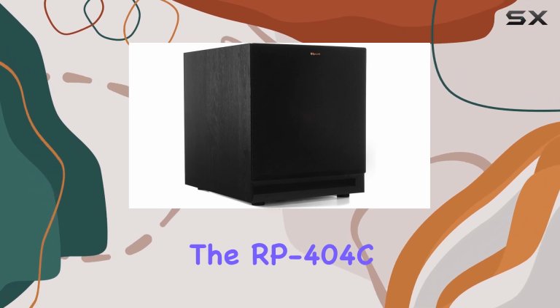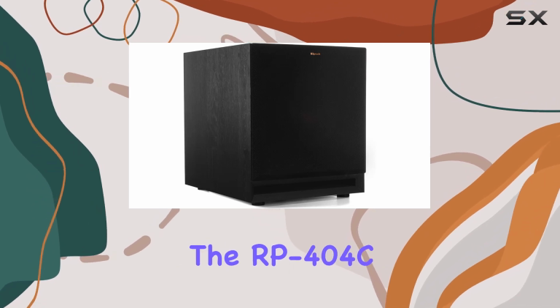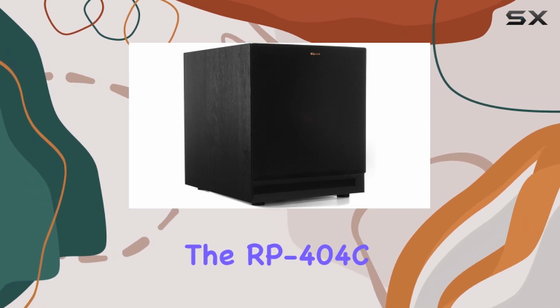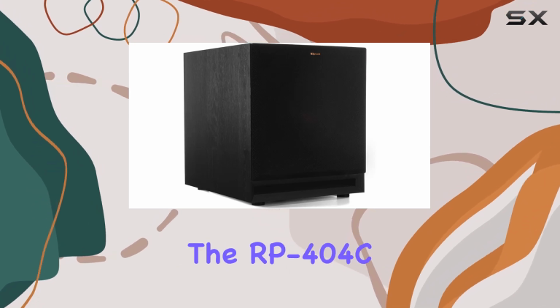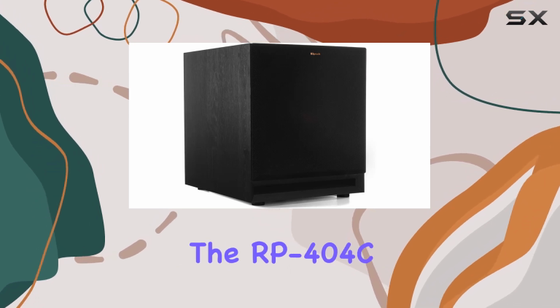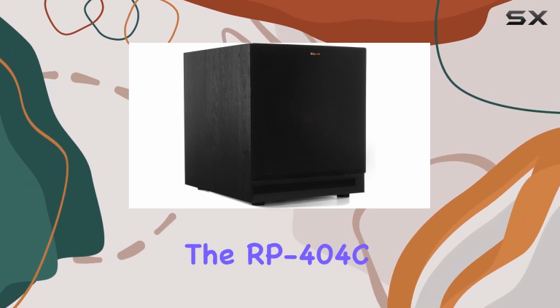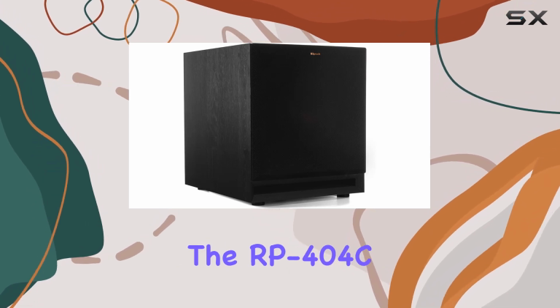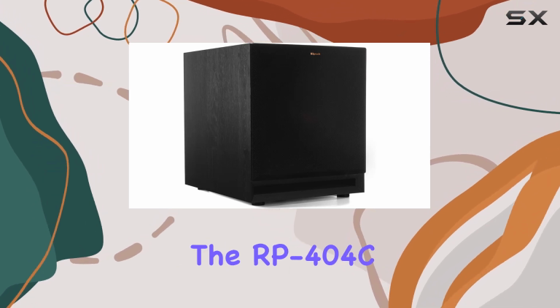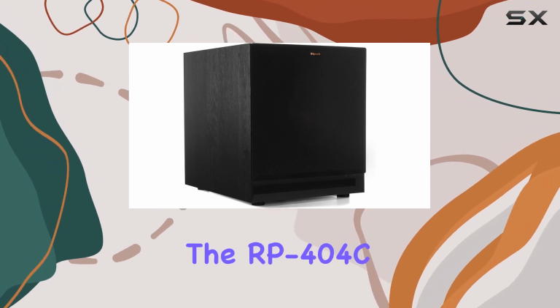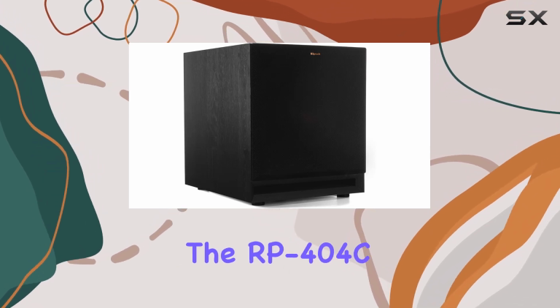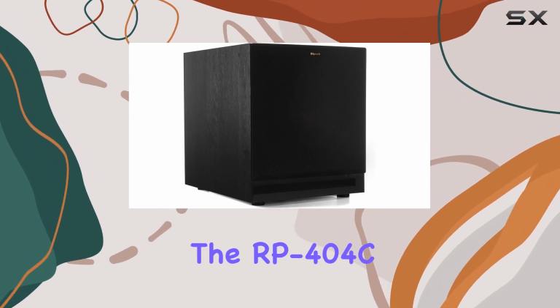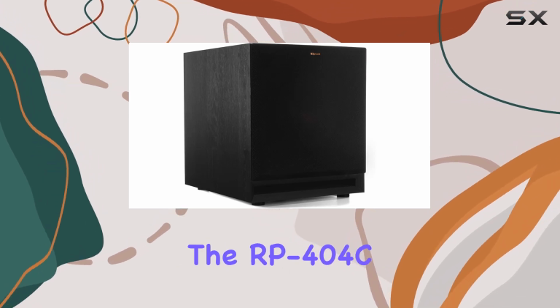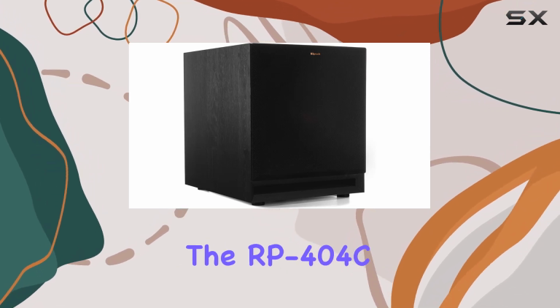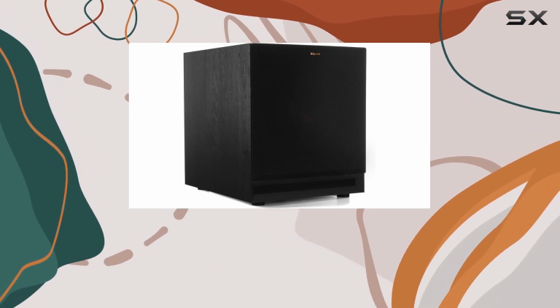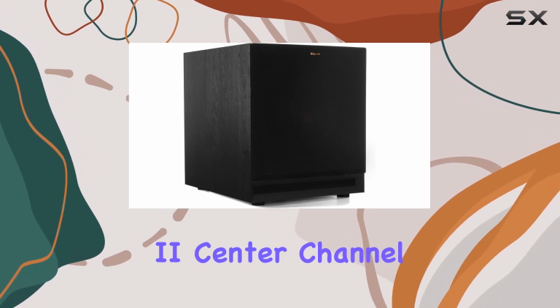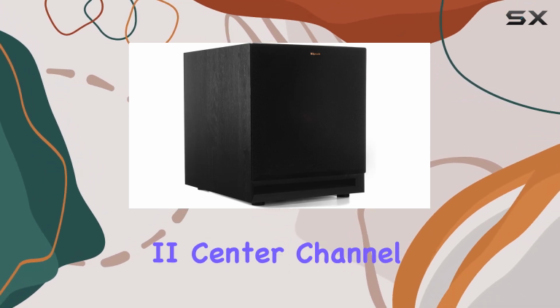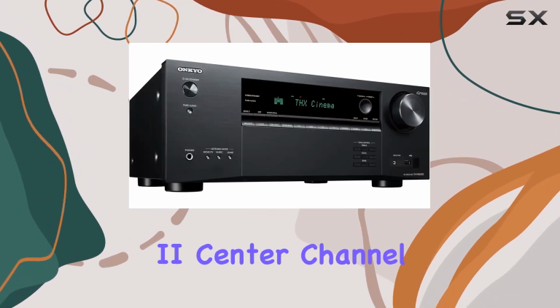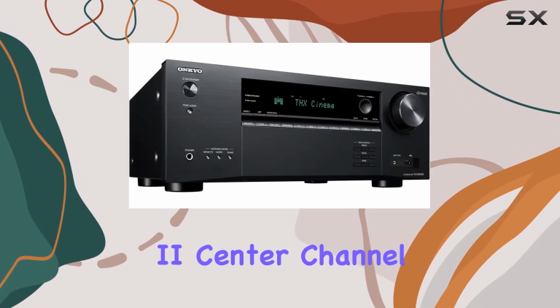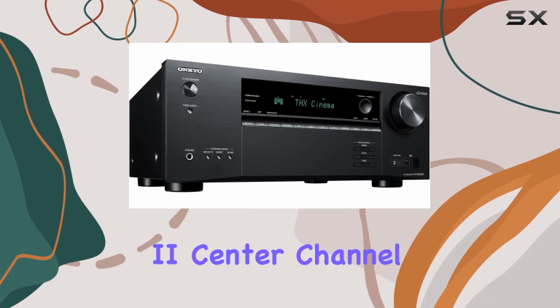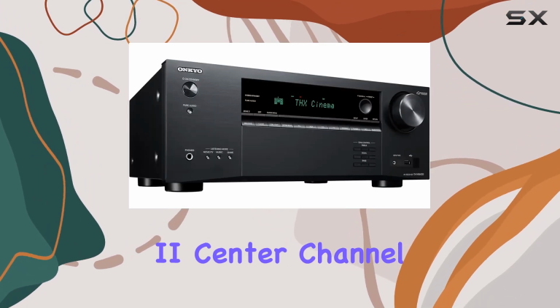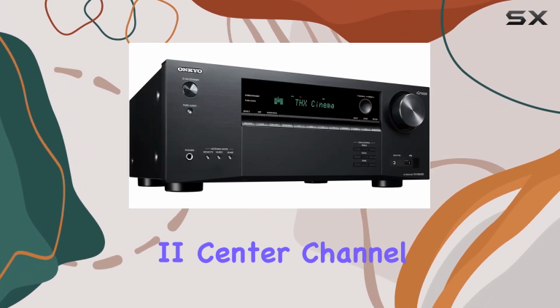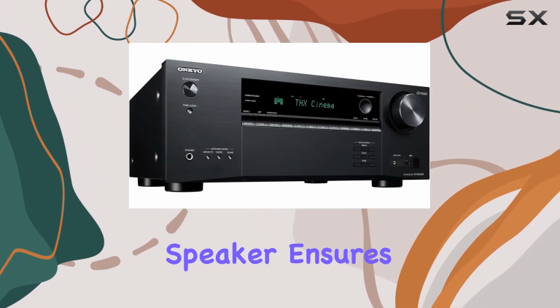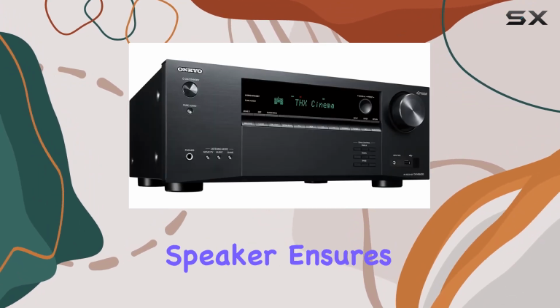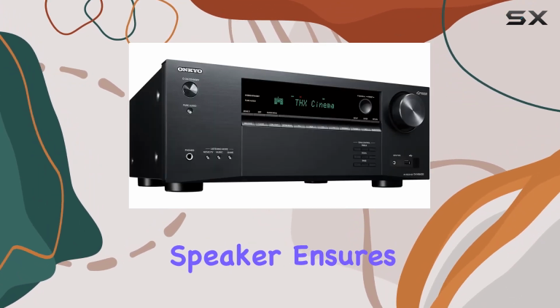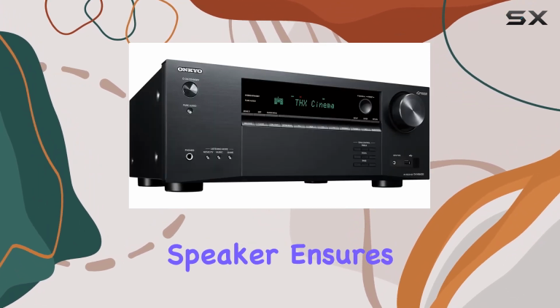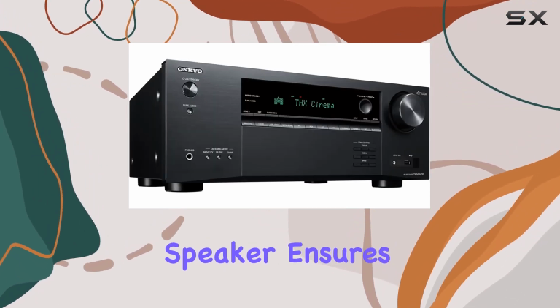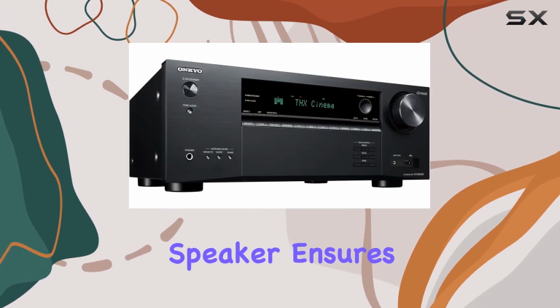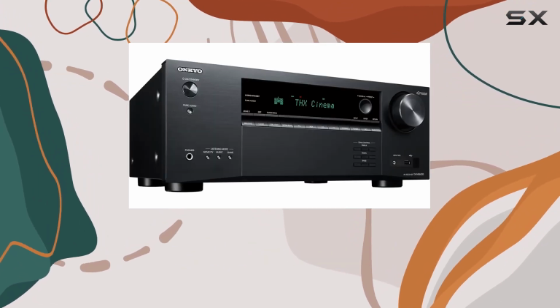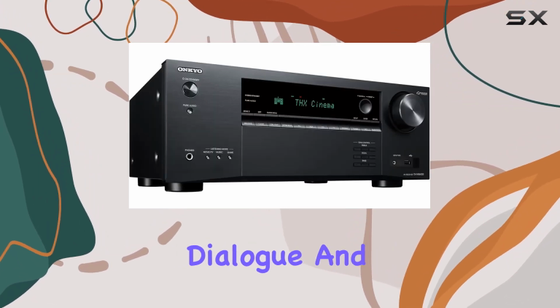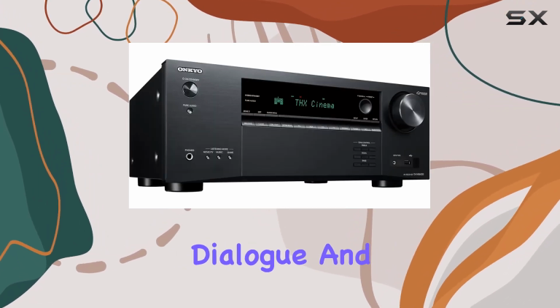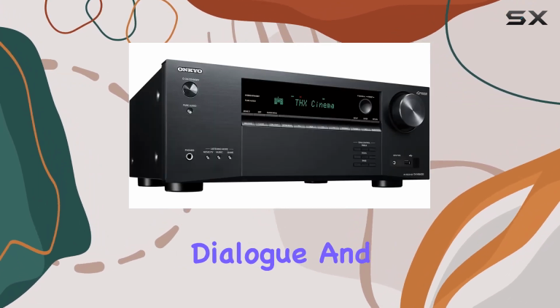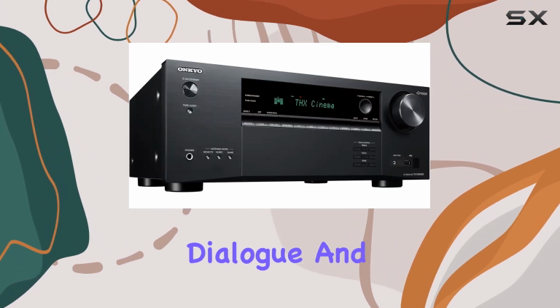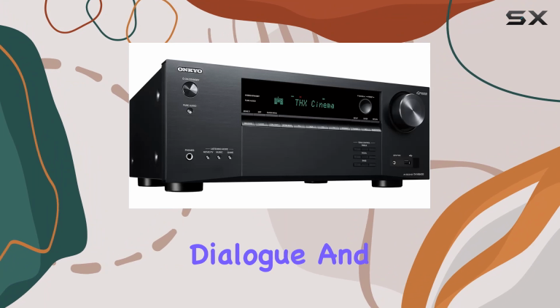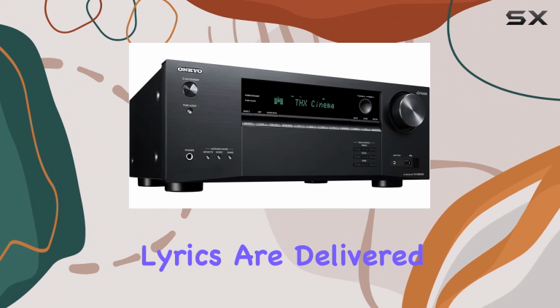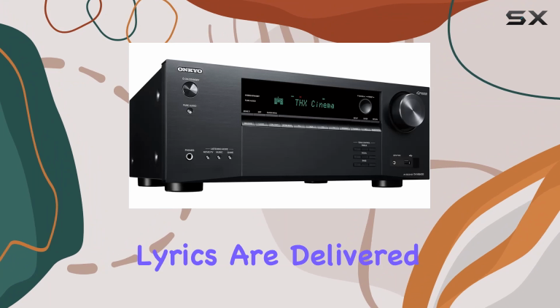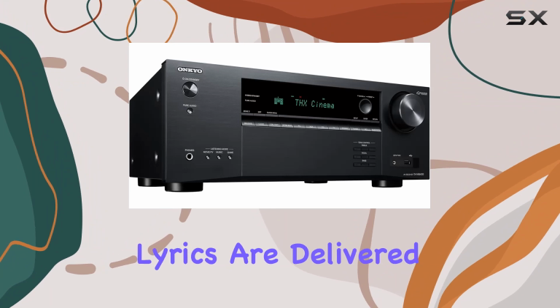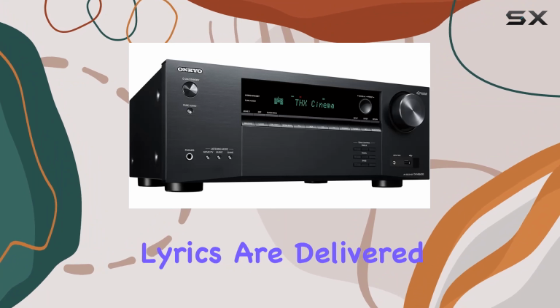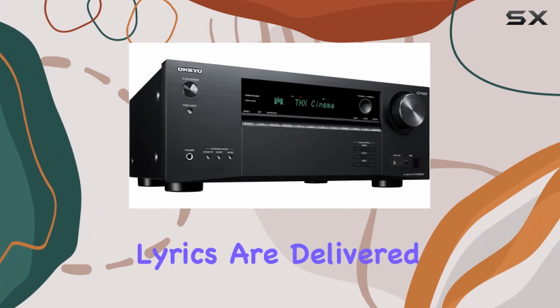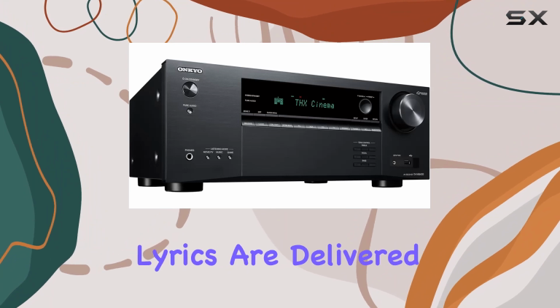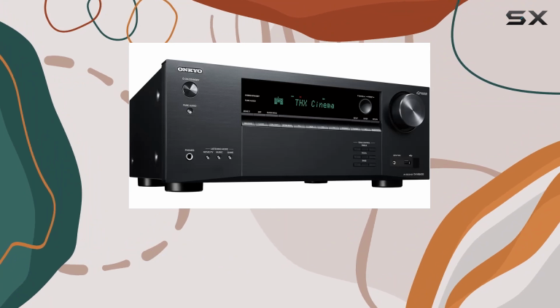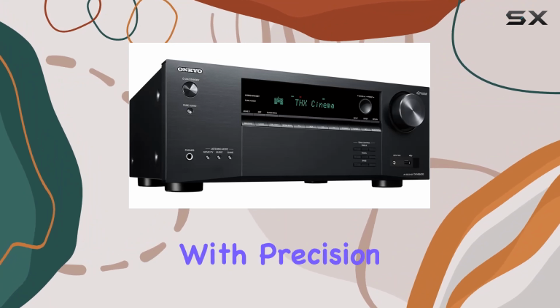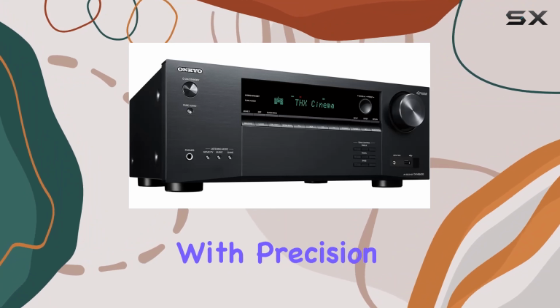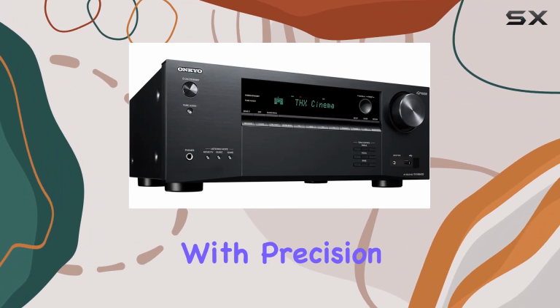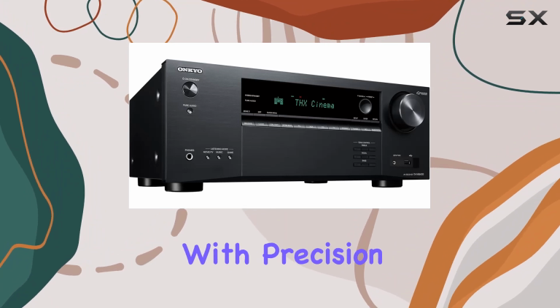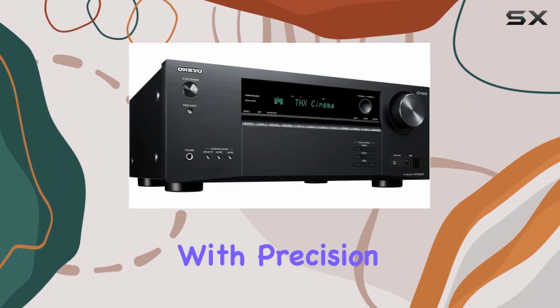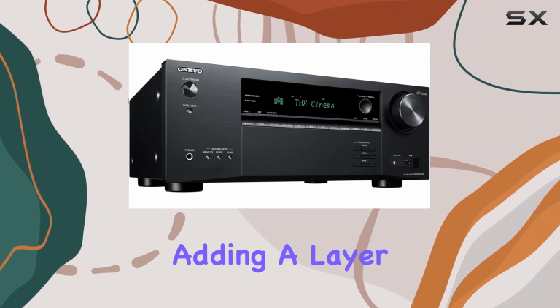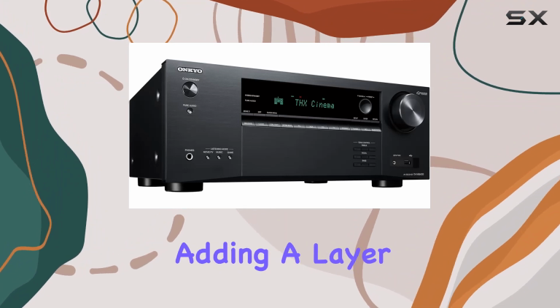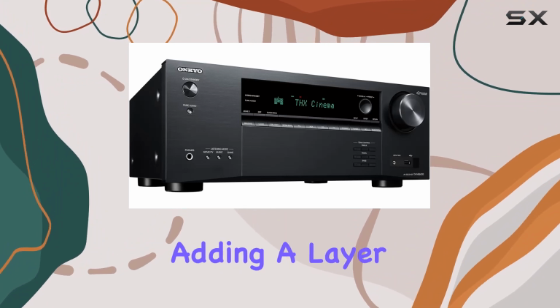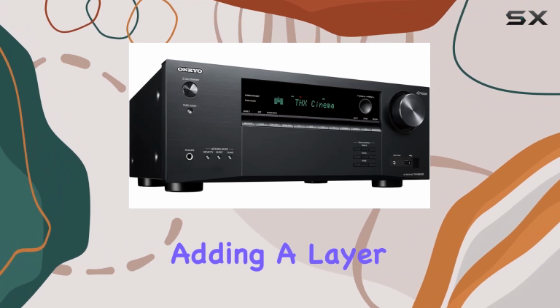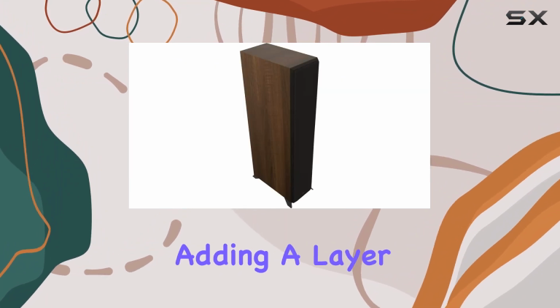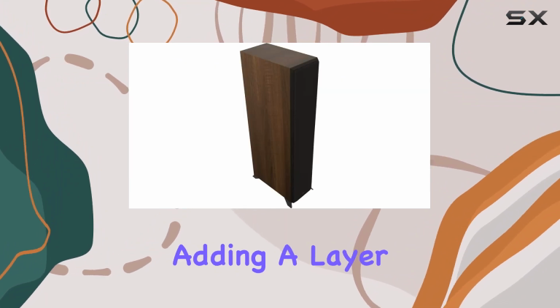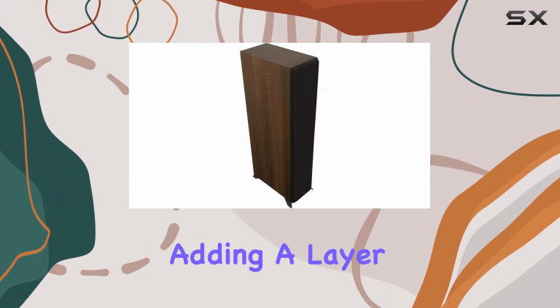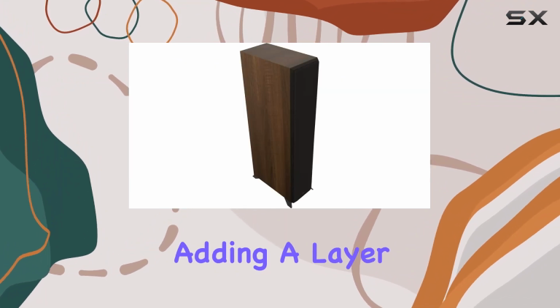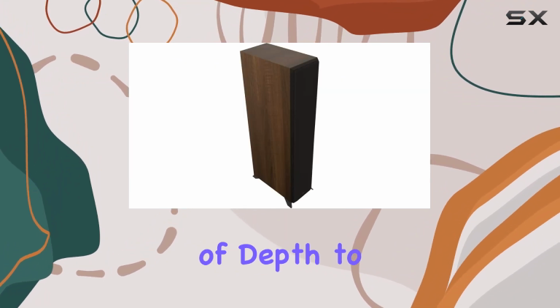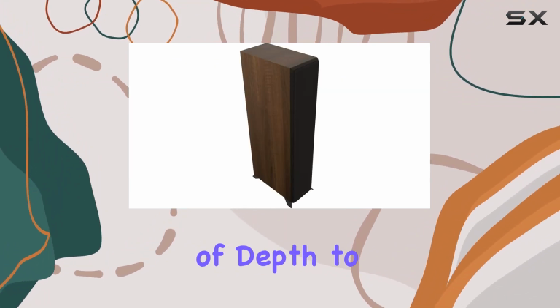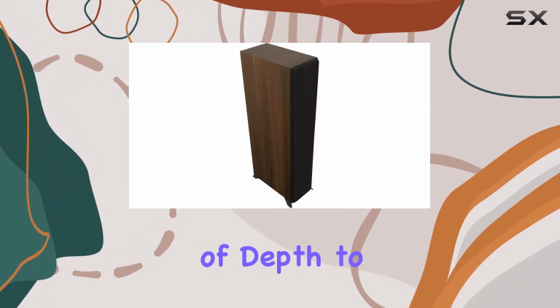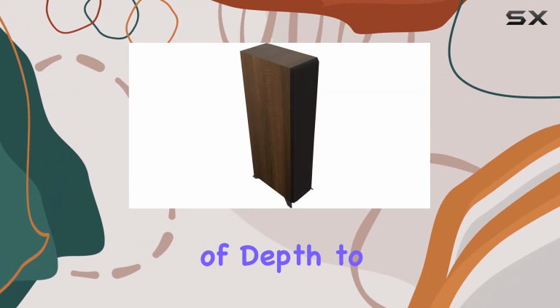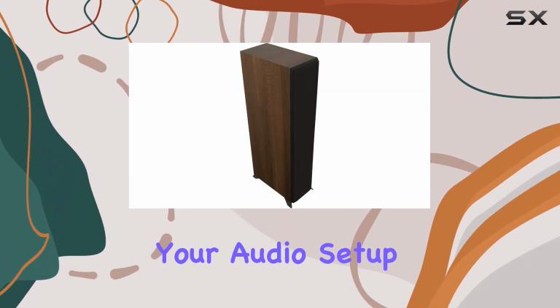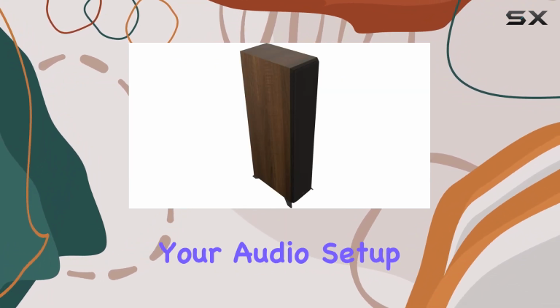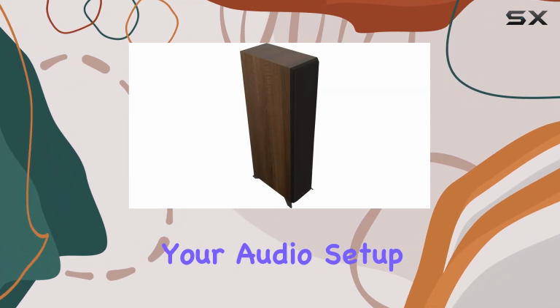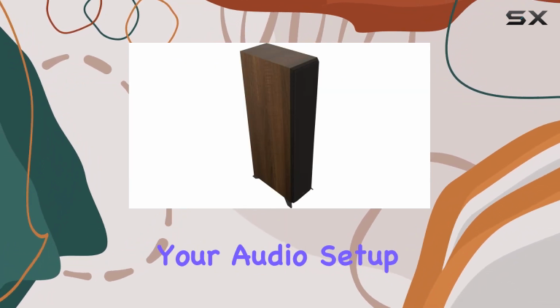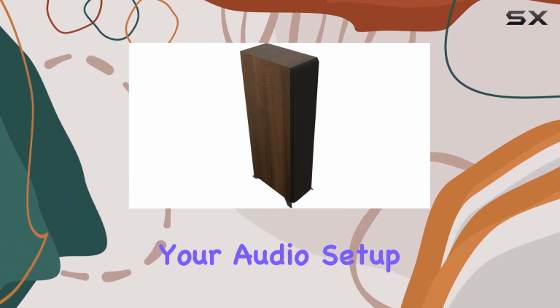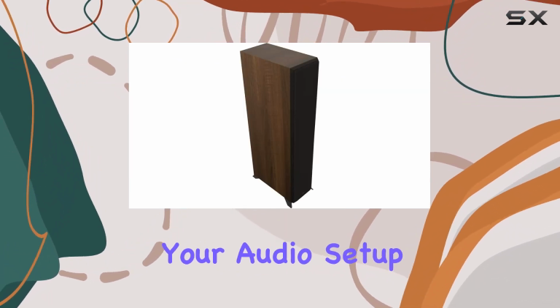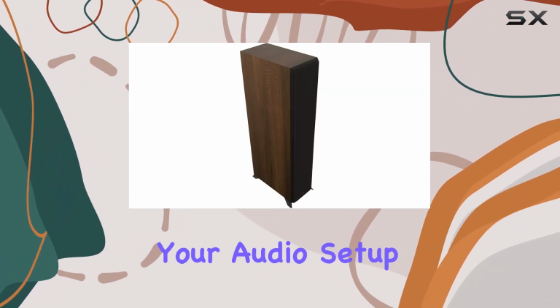The RP404C2 center channel speaker ensures dialogue and lyrics are delivered with precision, adding a layer of depth to your audio setup.